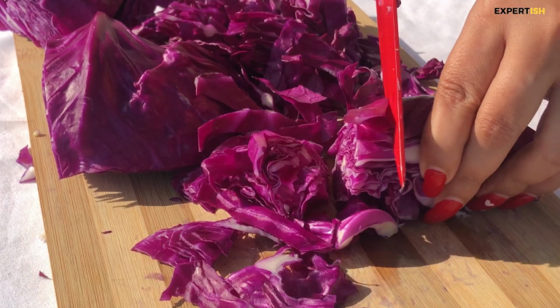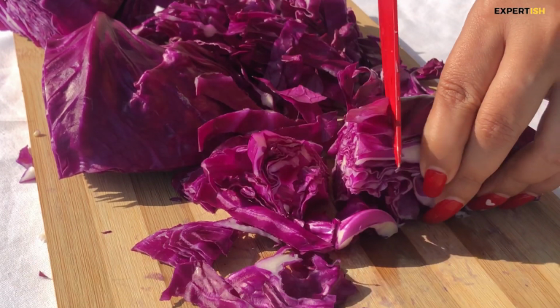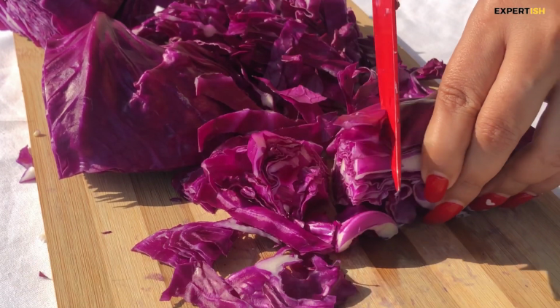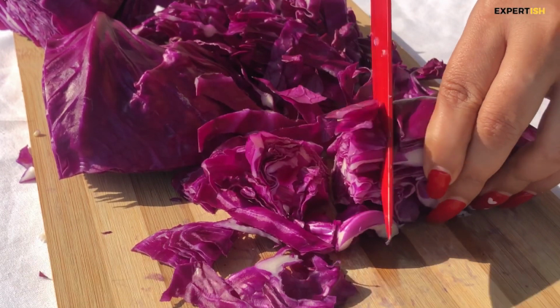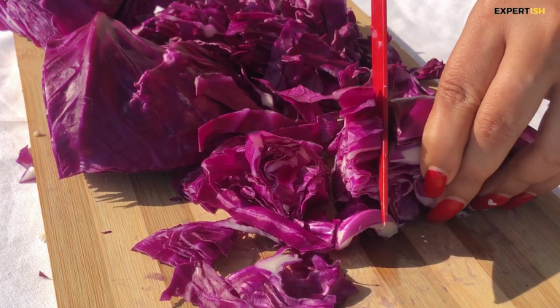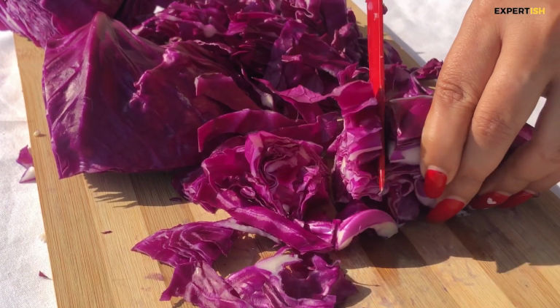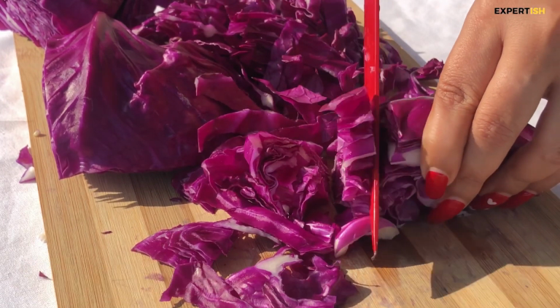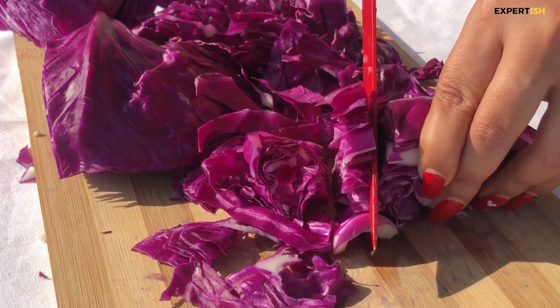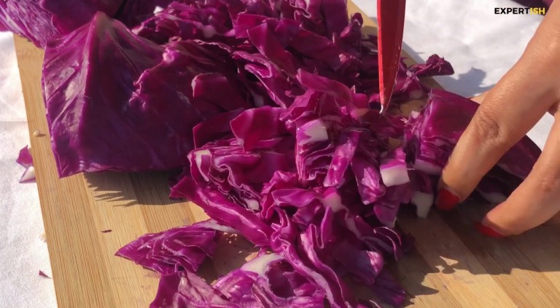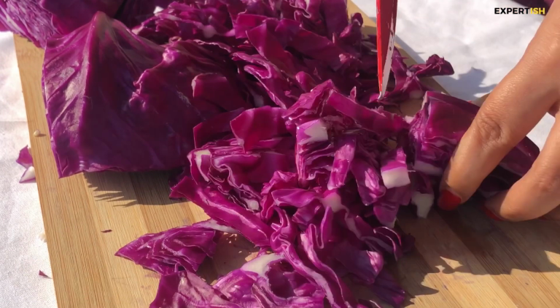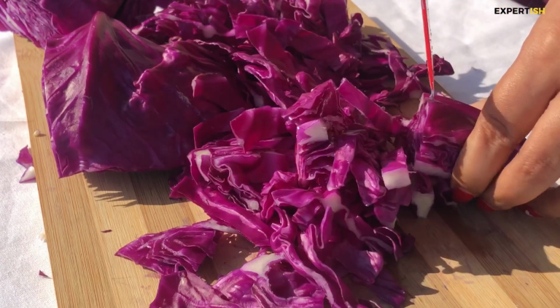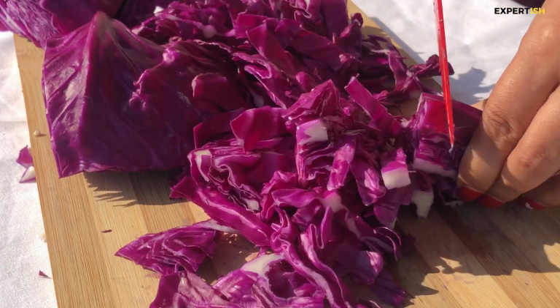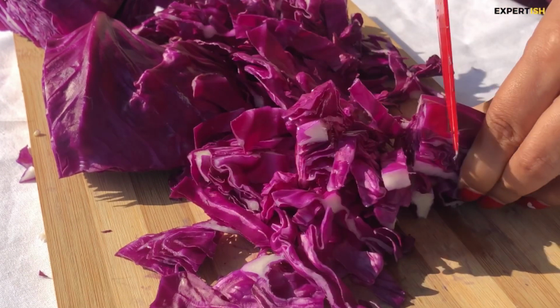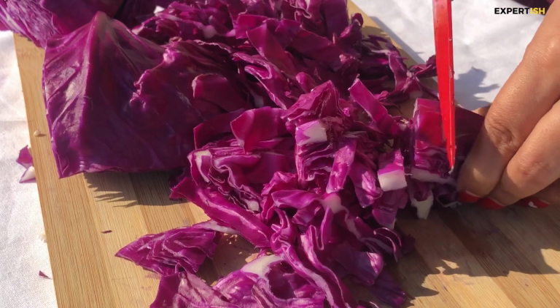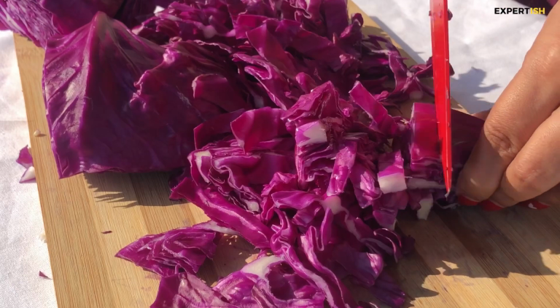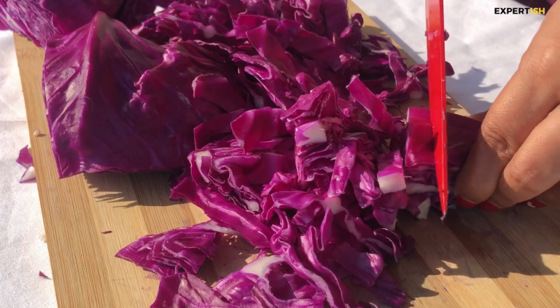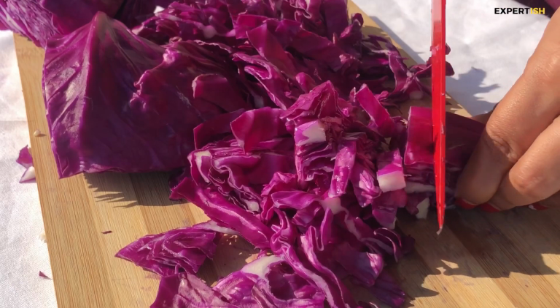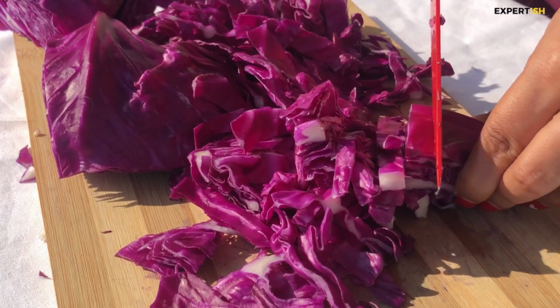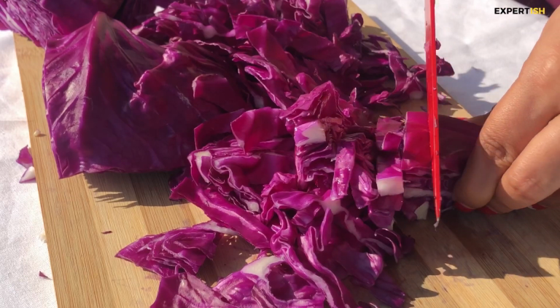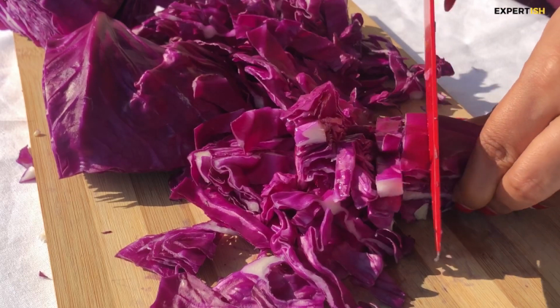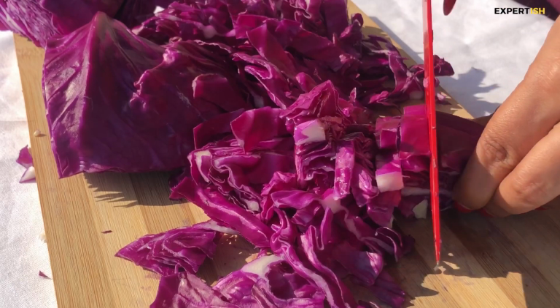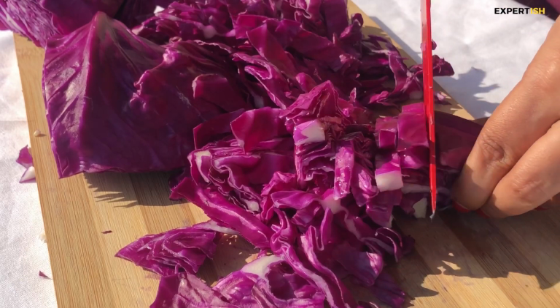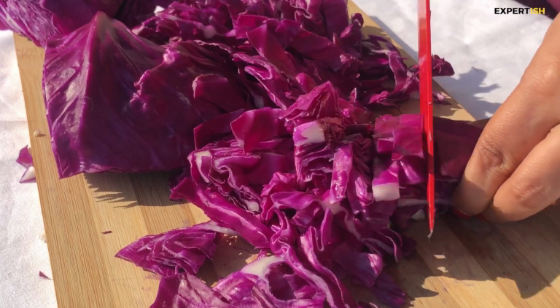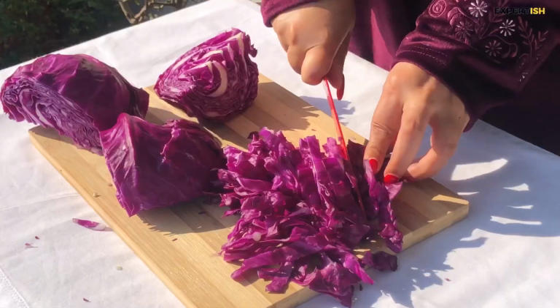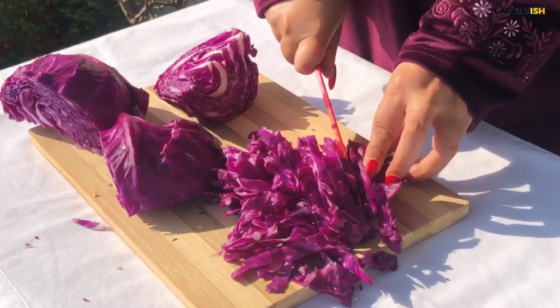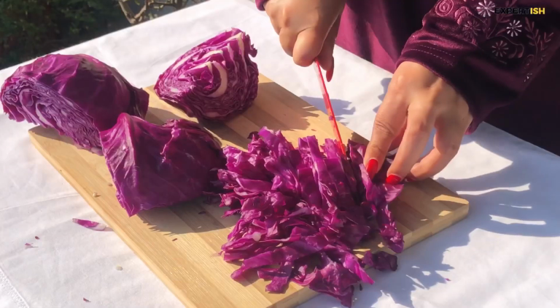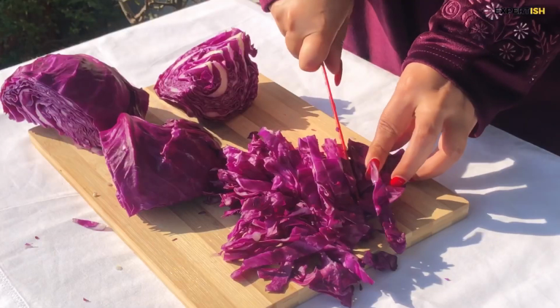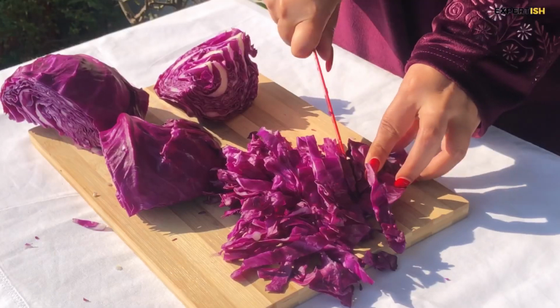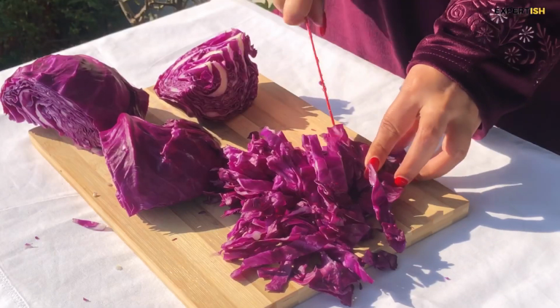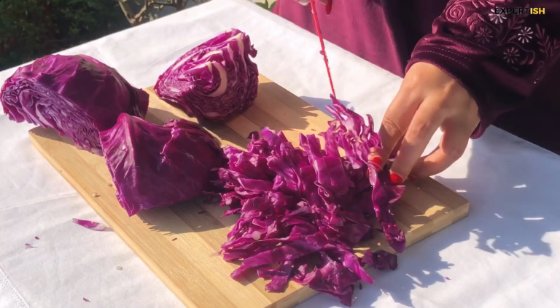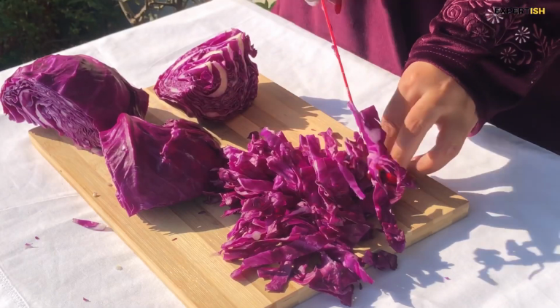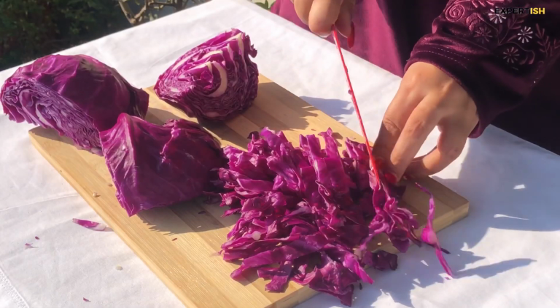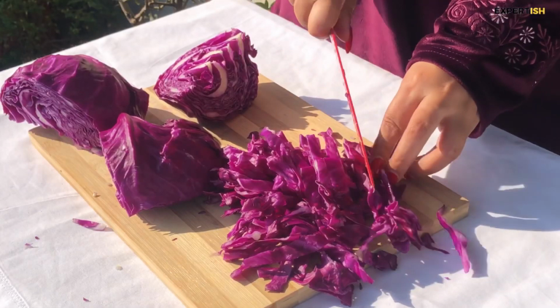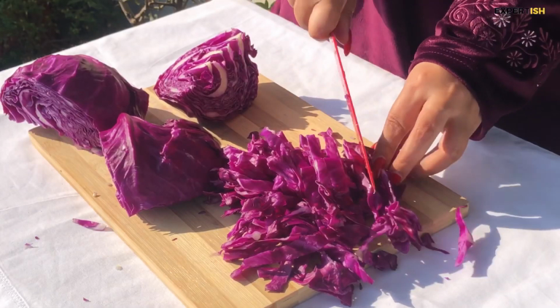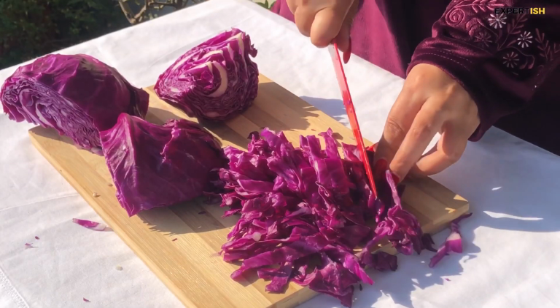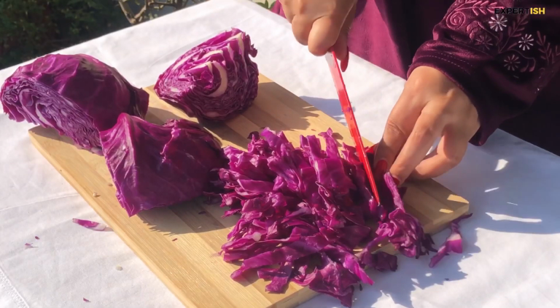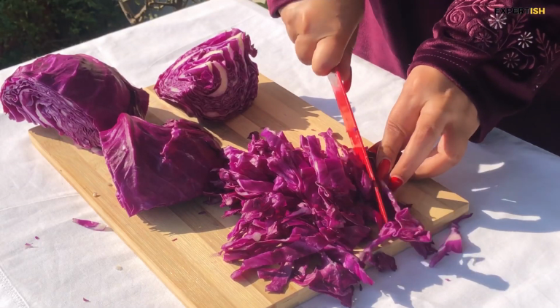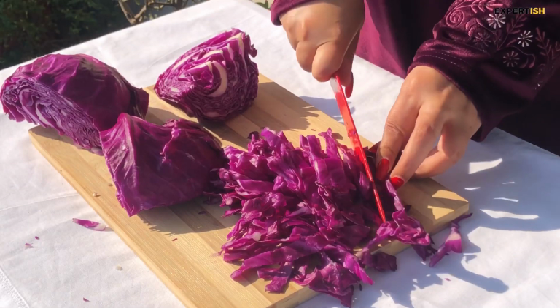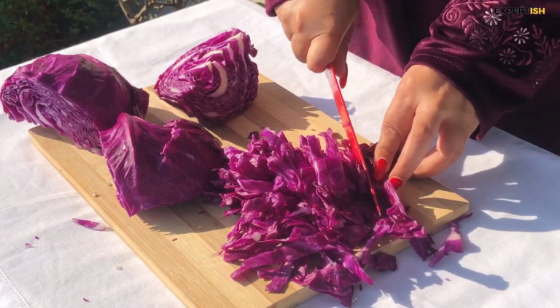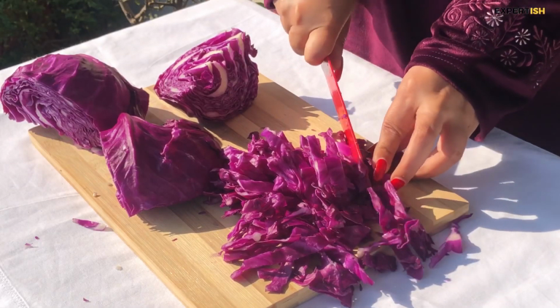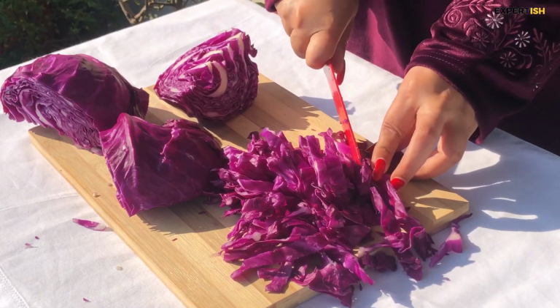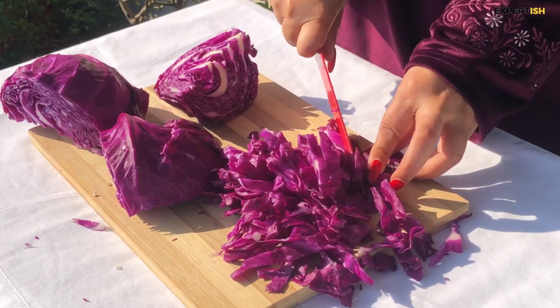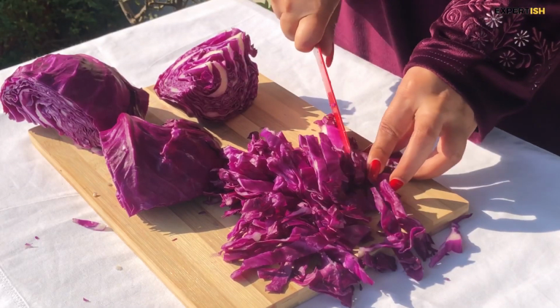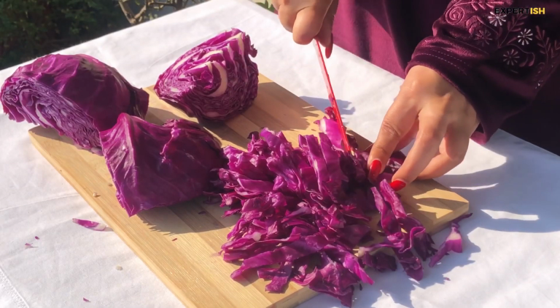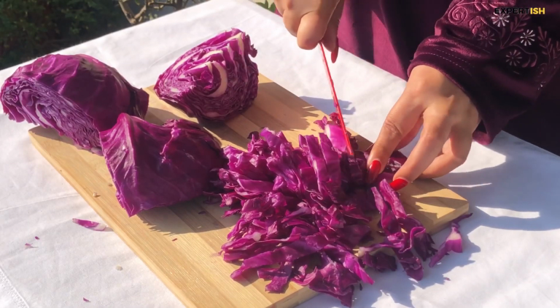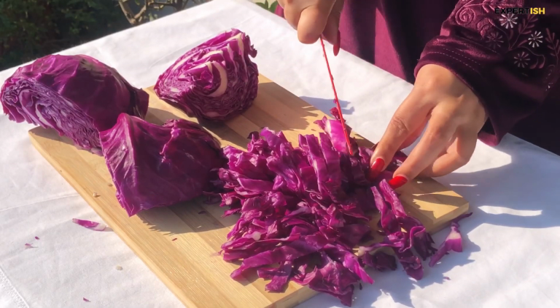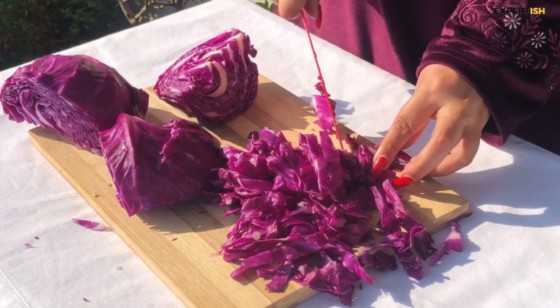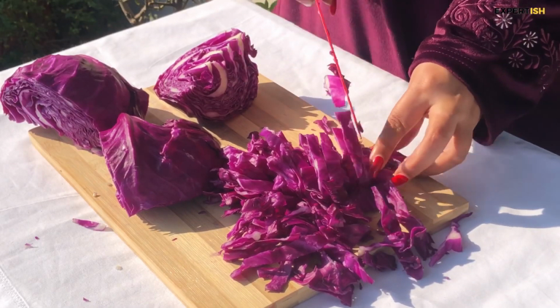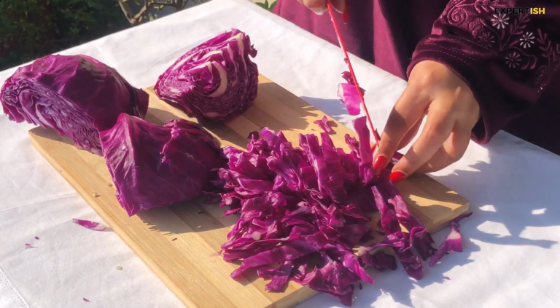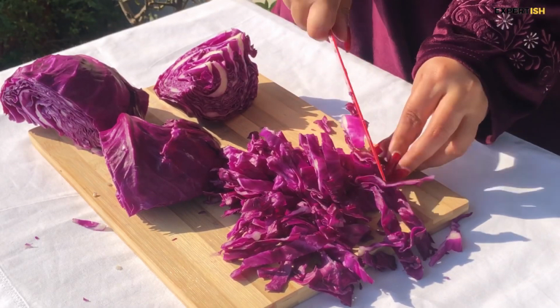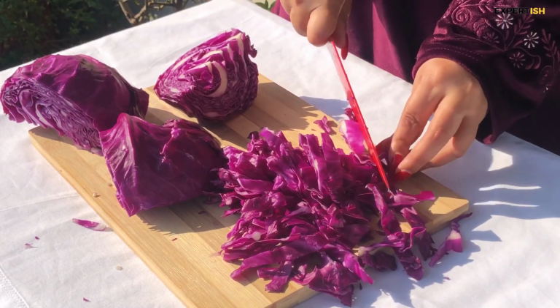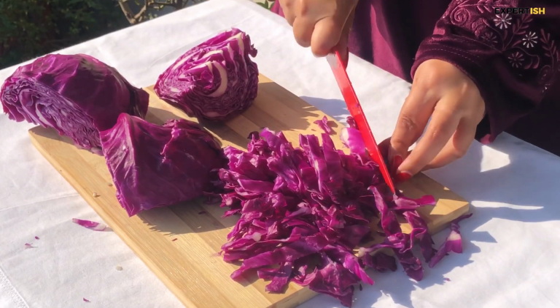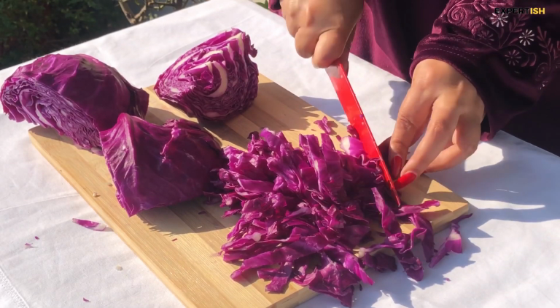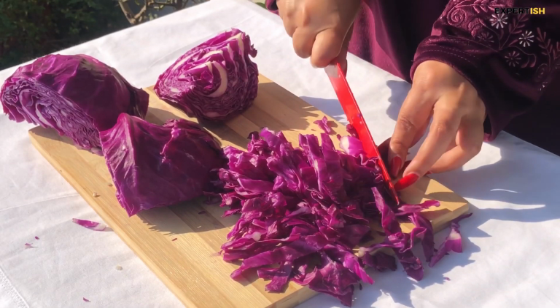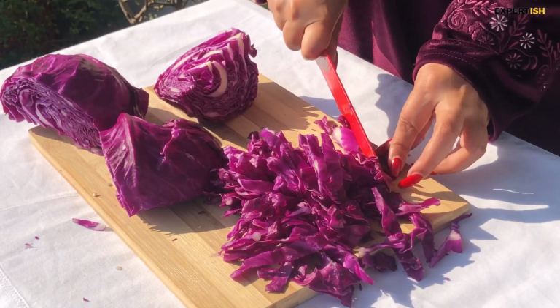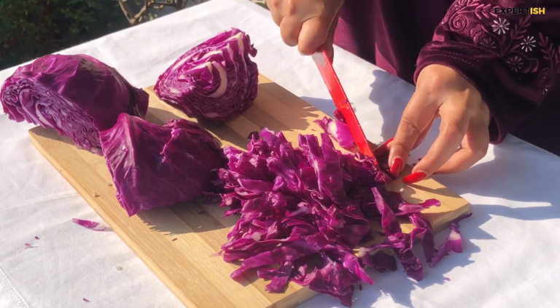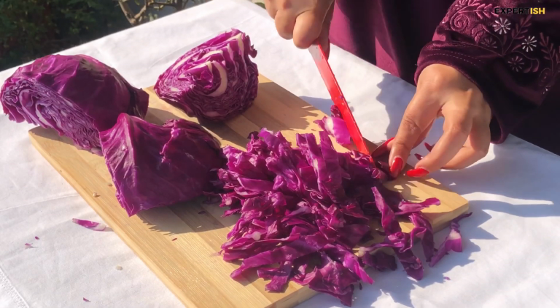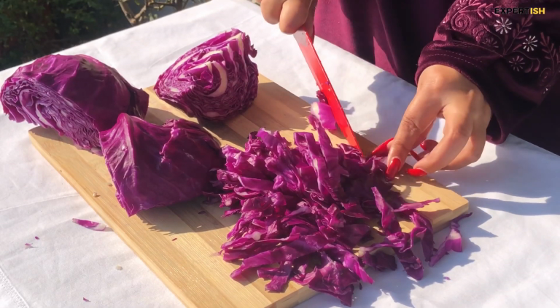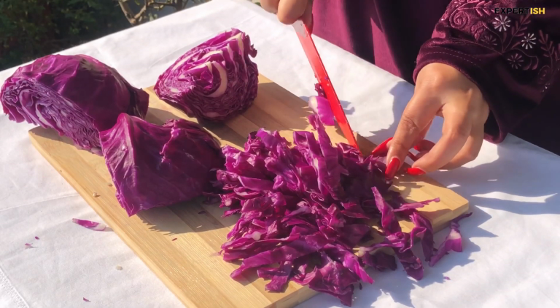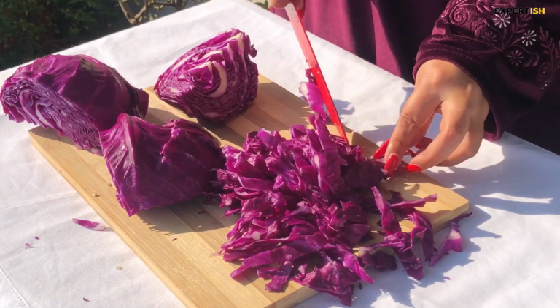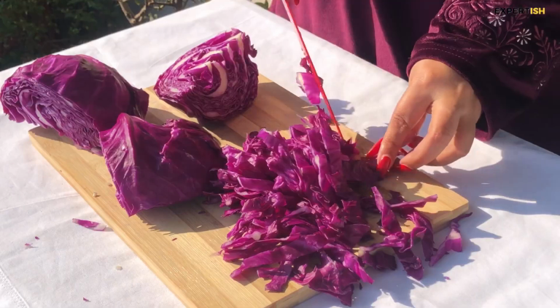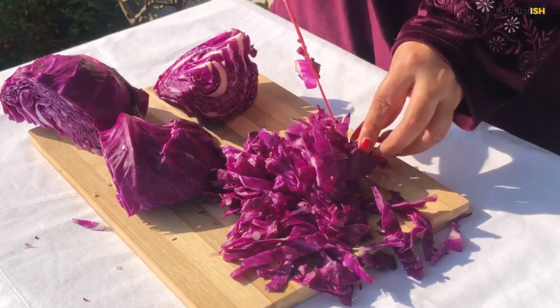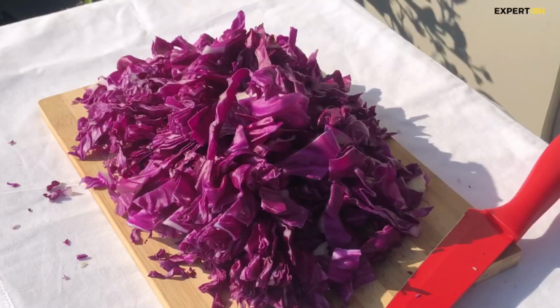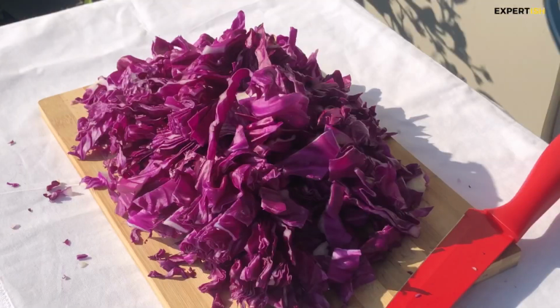When compared to green cabbage, red cabbage has a lot more flavonoids and antioxidants — that's why it's superior in nutrients.